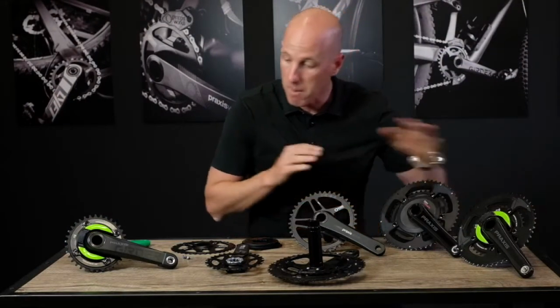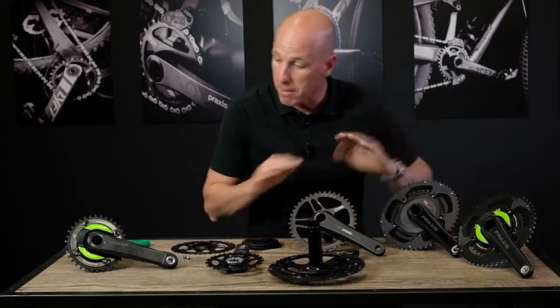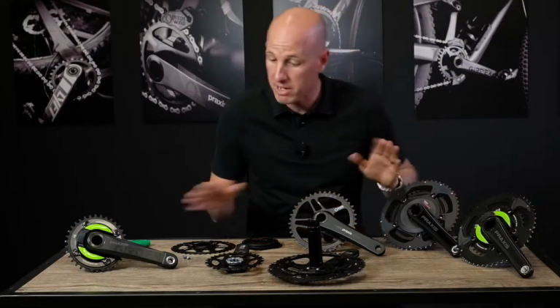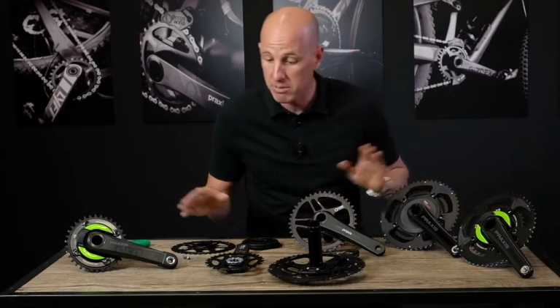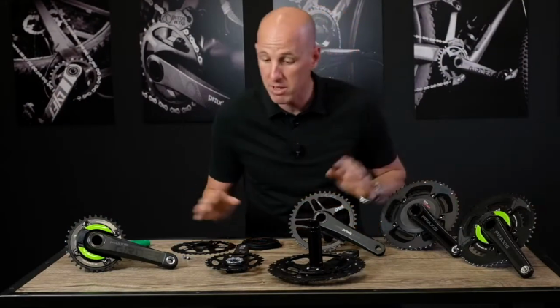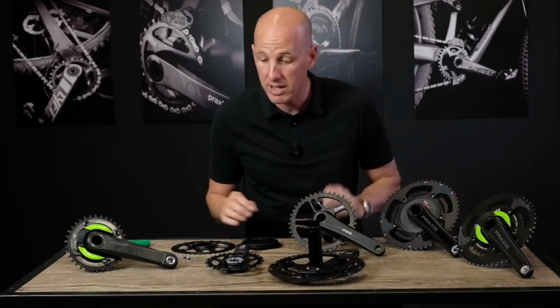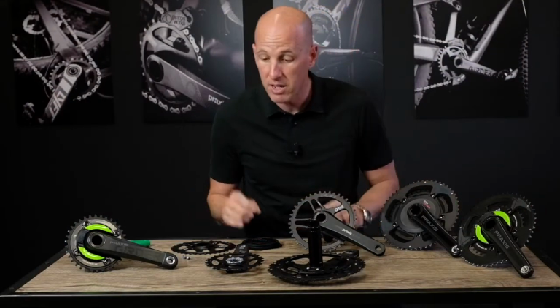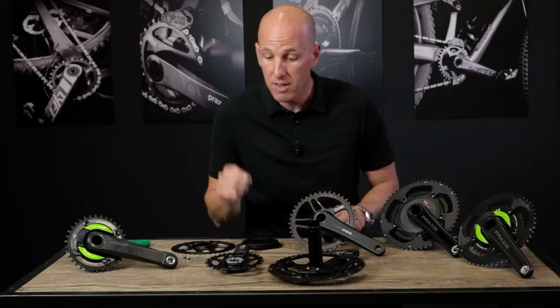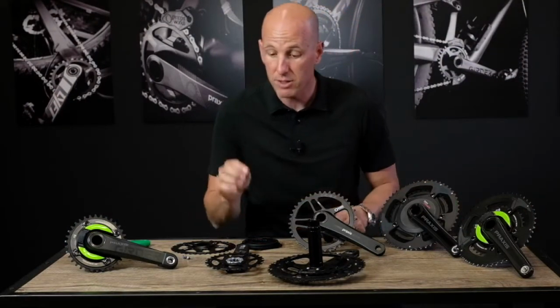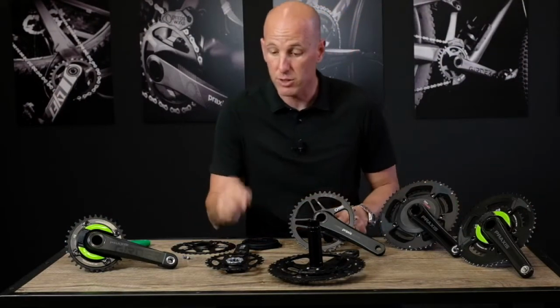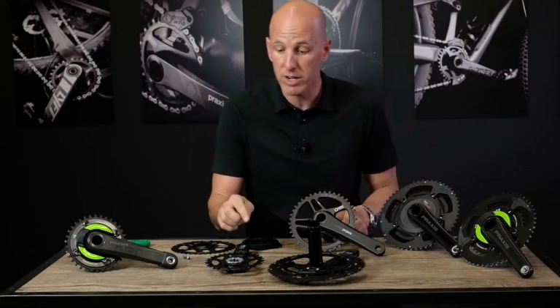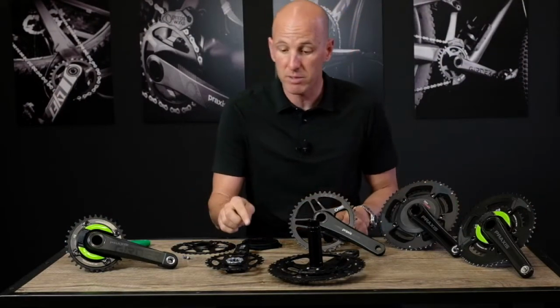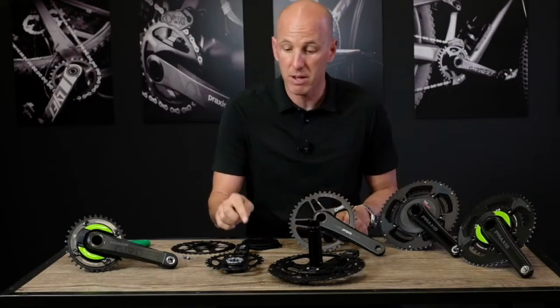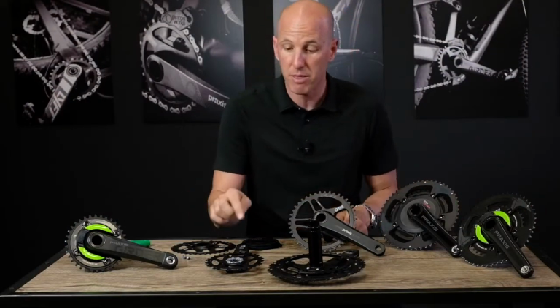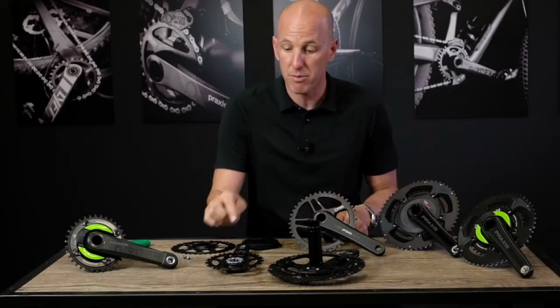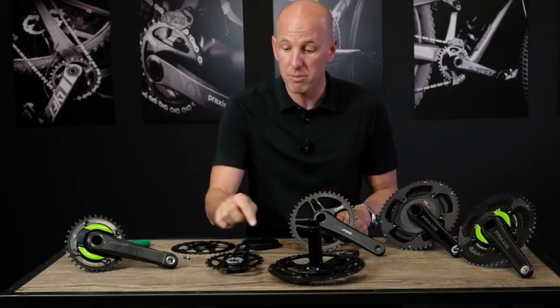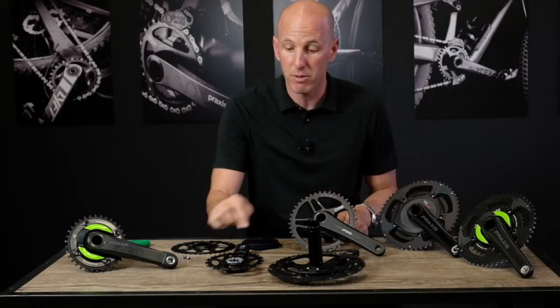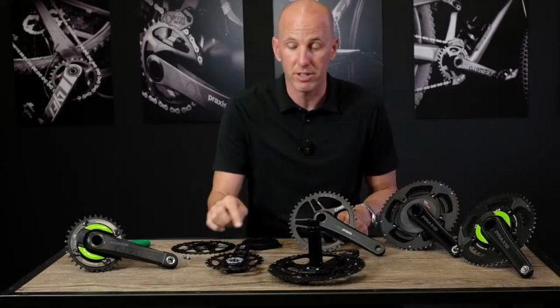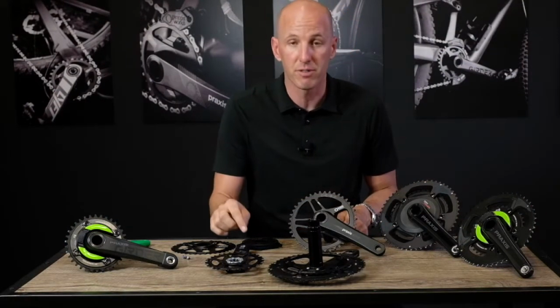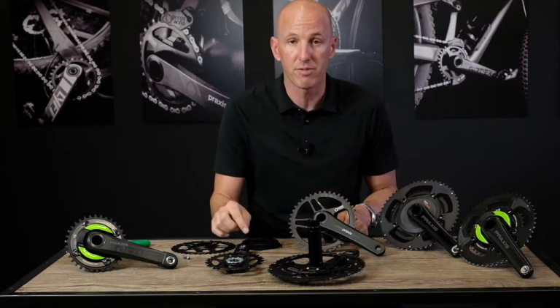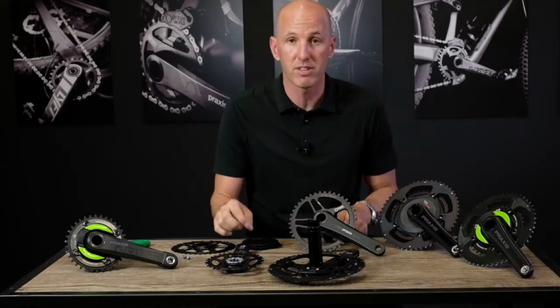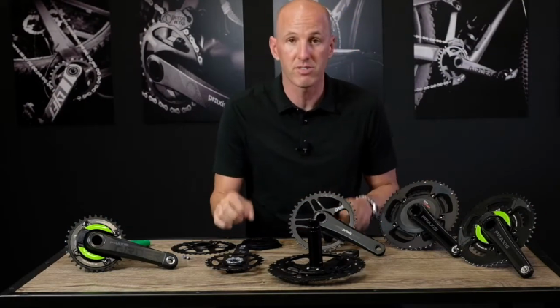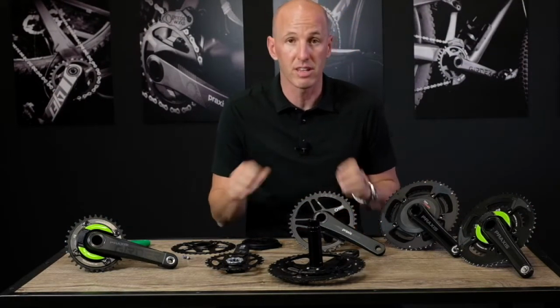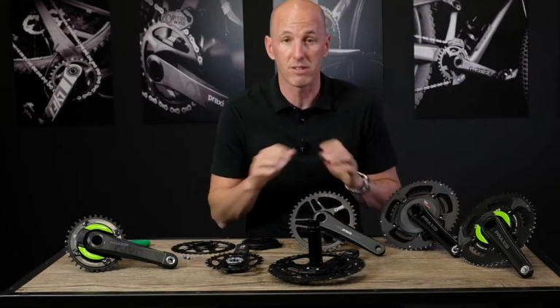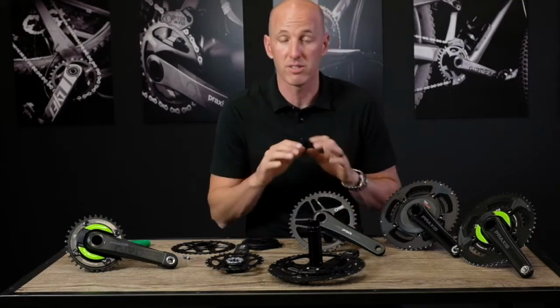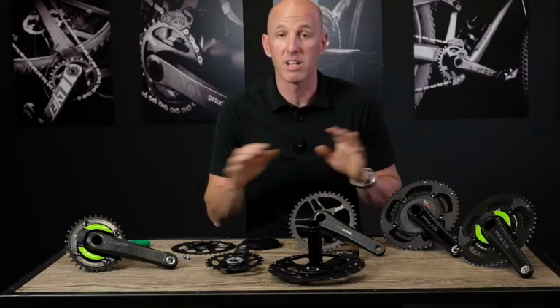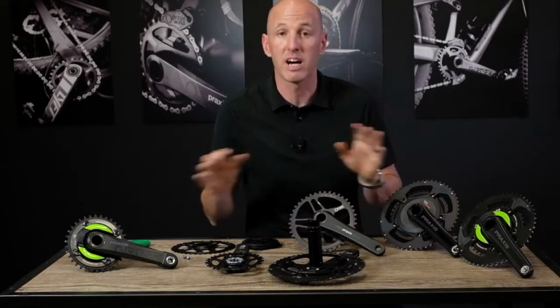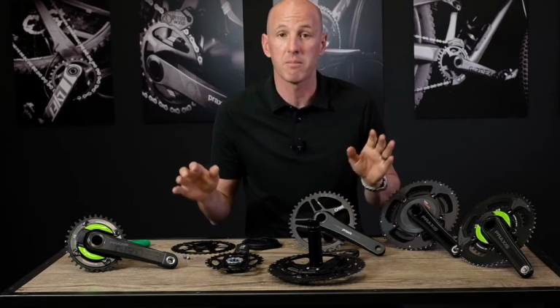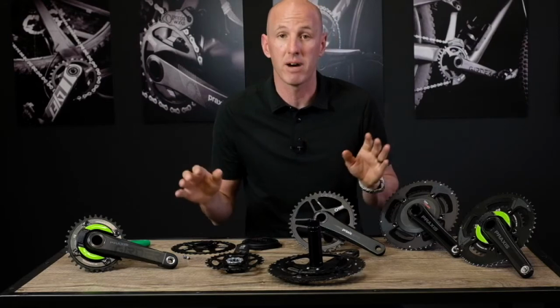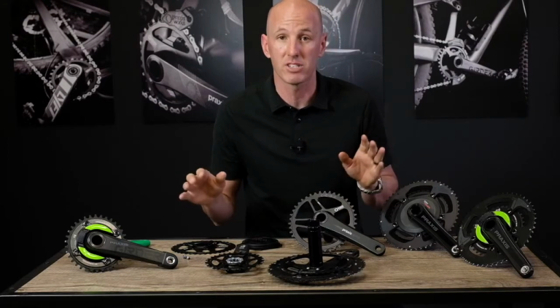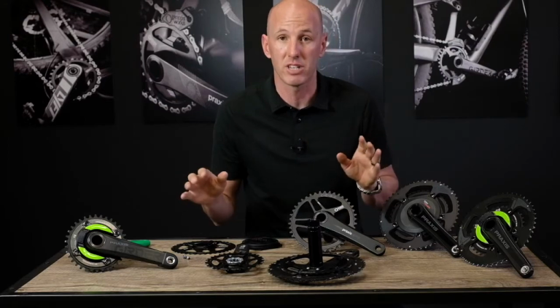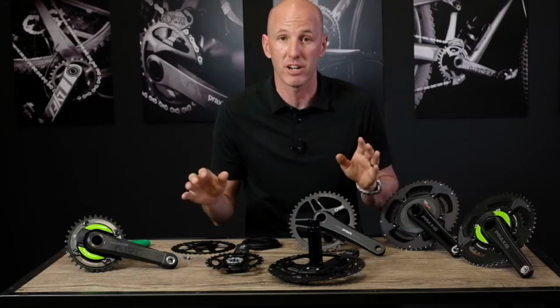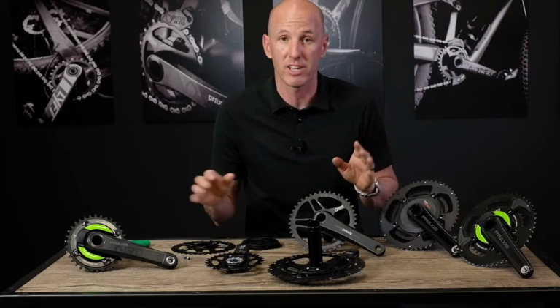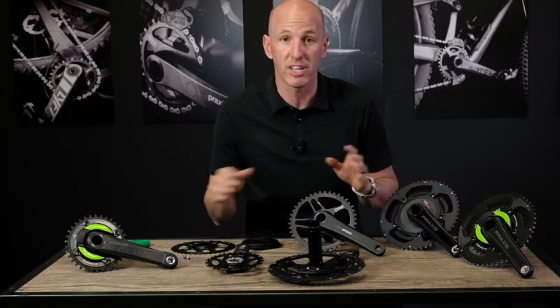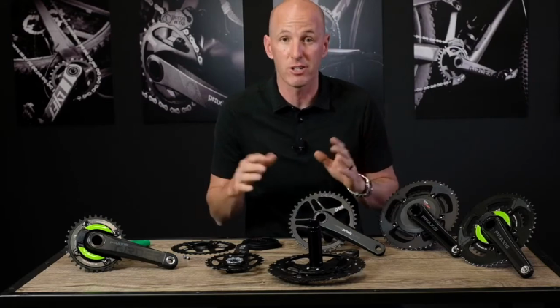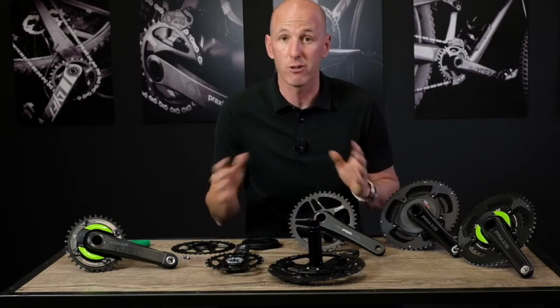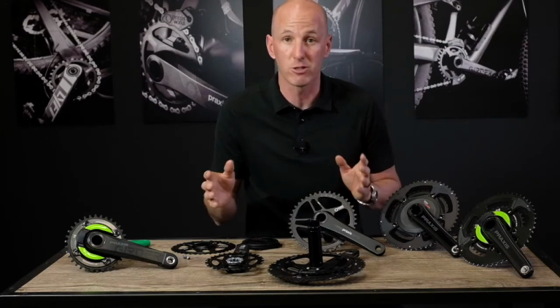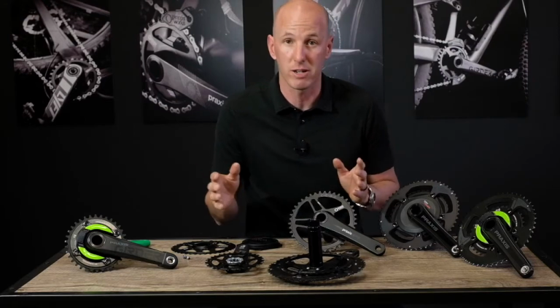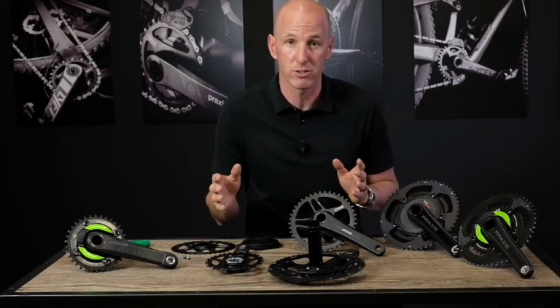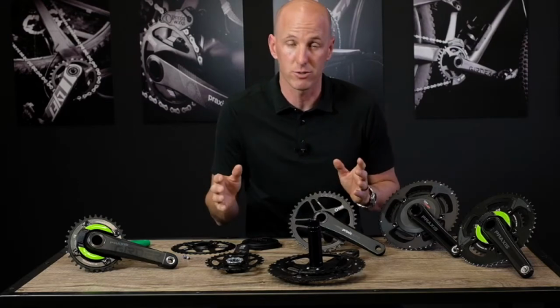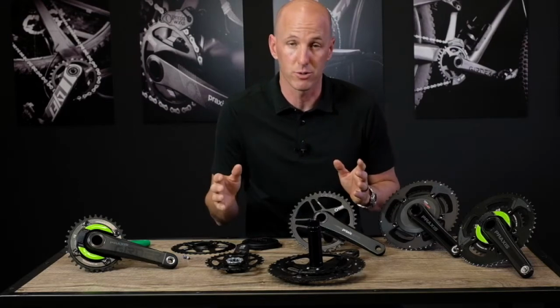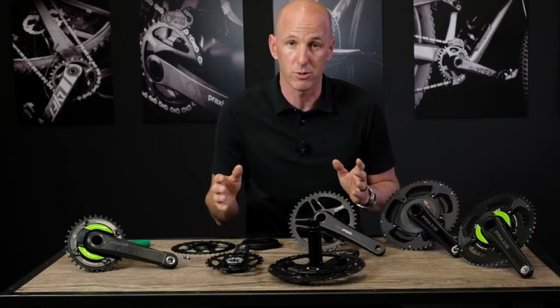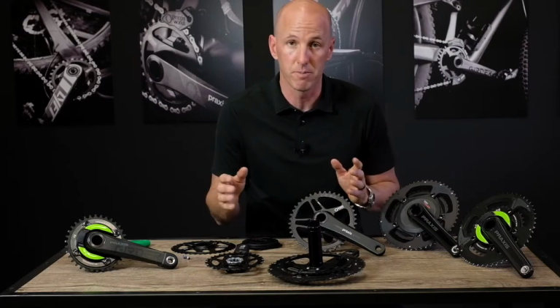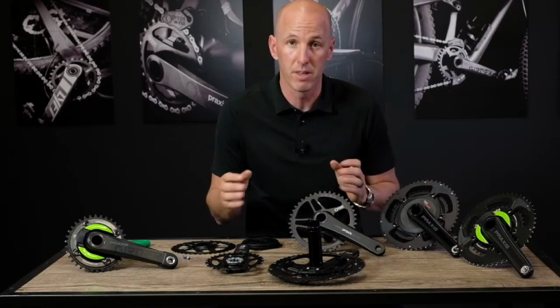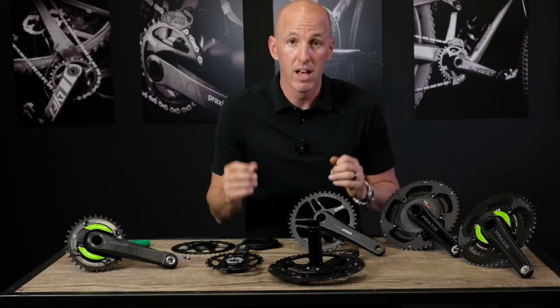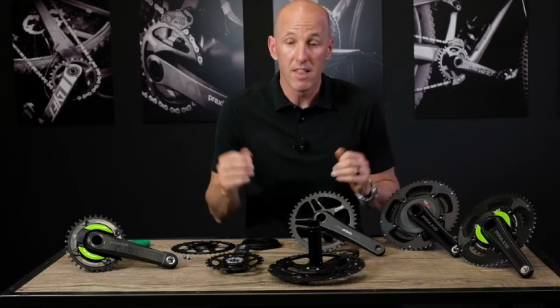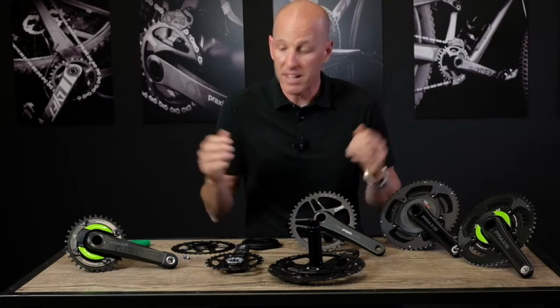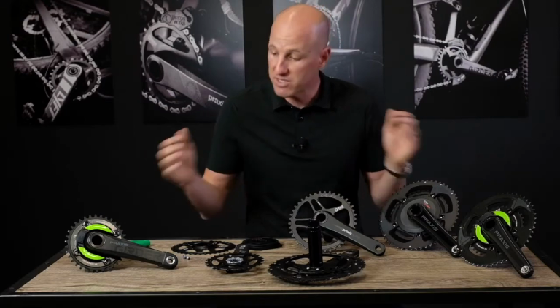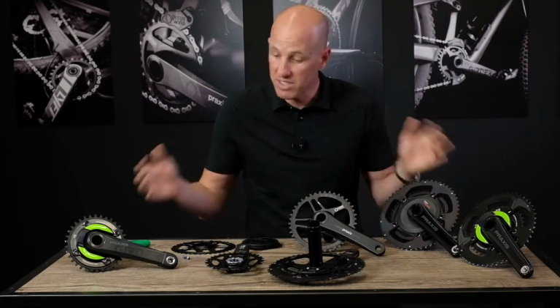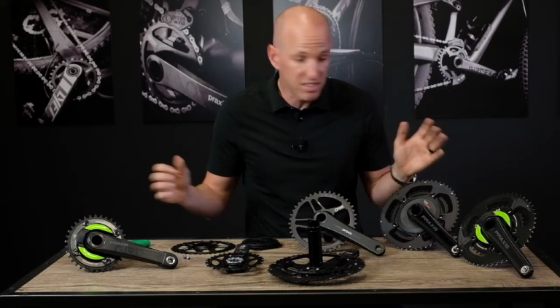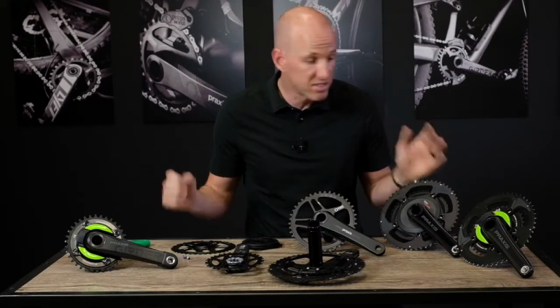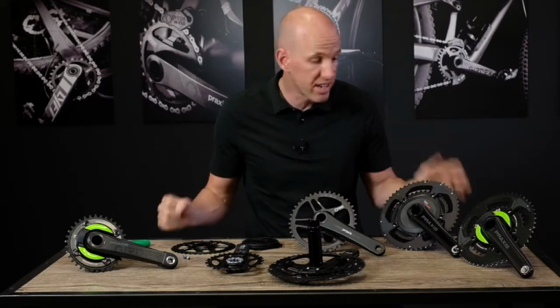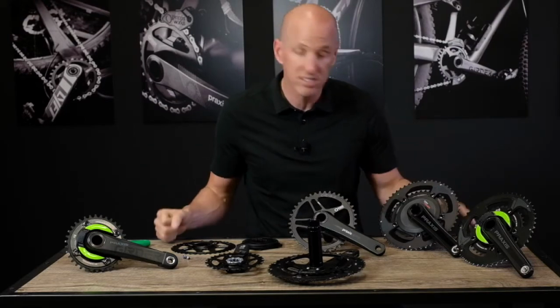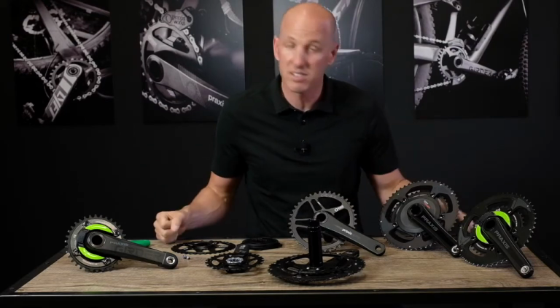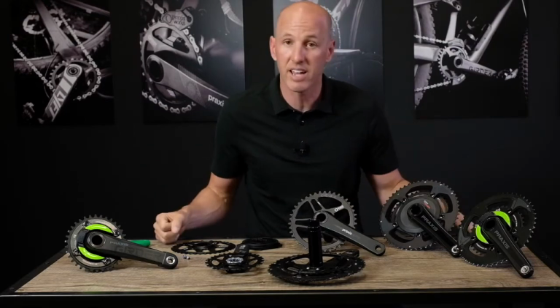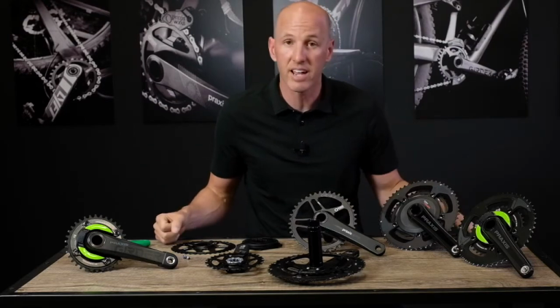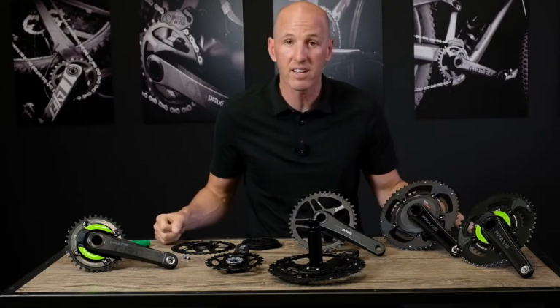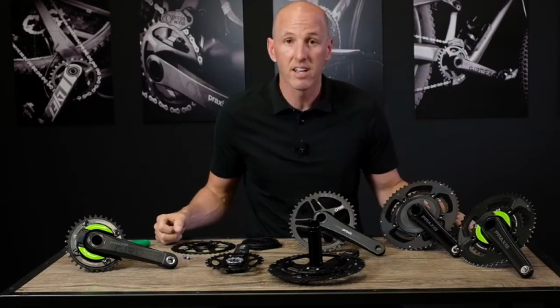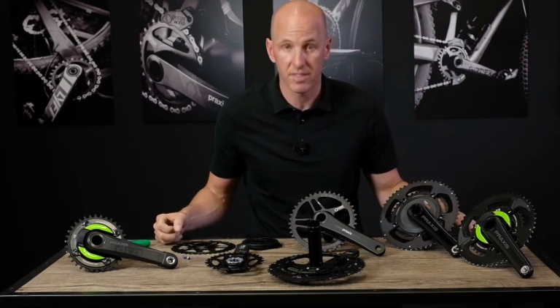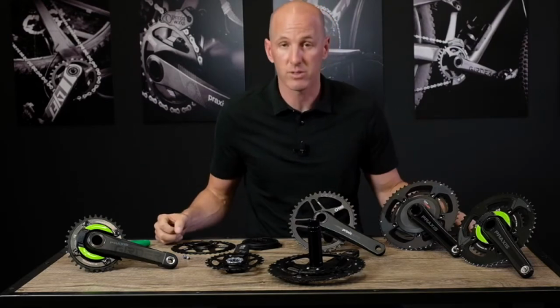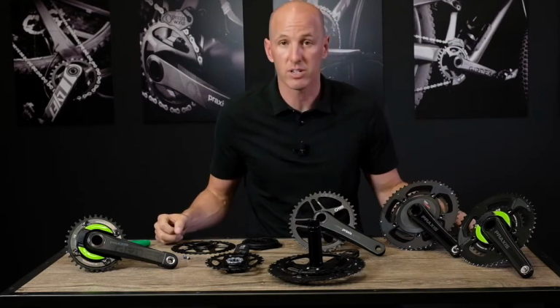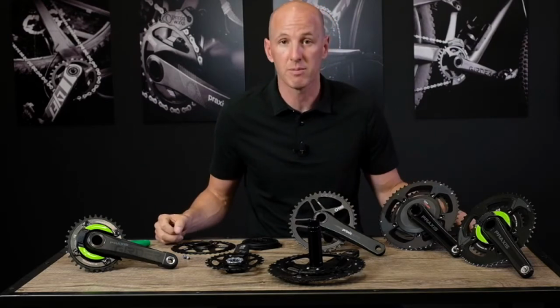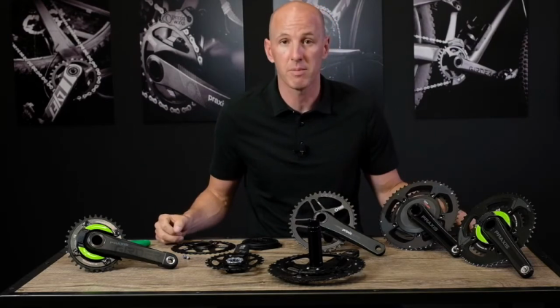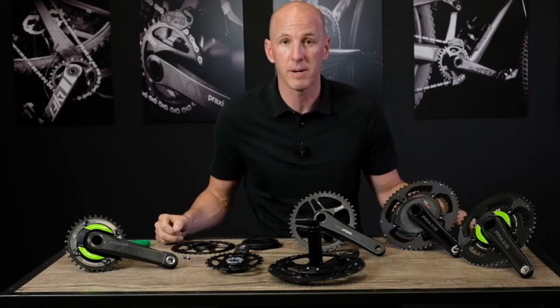Bottom line, the direct mount three bolt interface allows a lot of modularity and no special tool. That's 60 Seconds Attack — thanks for coming by.